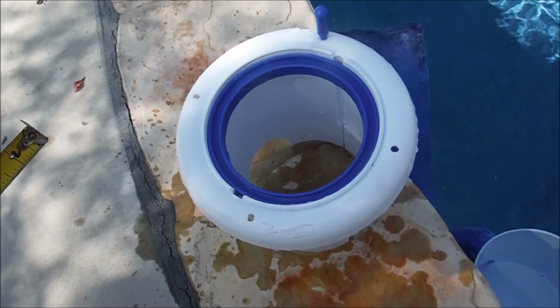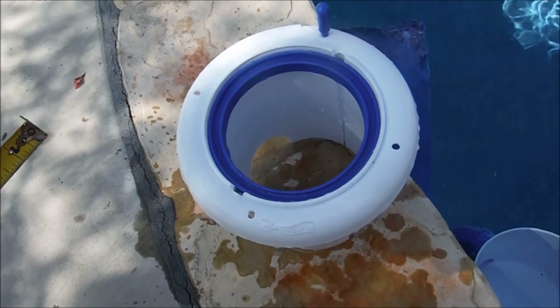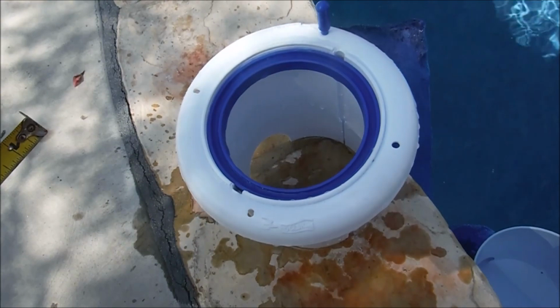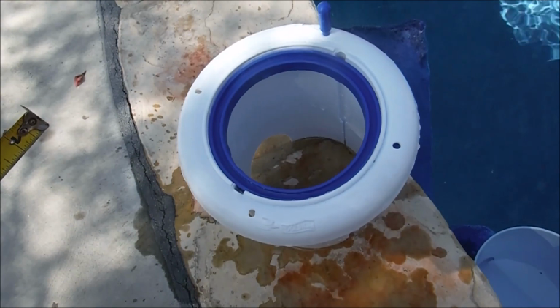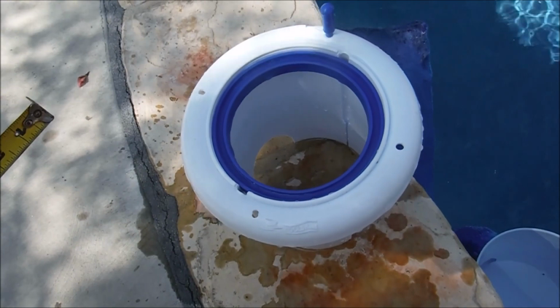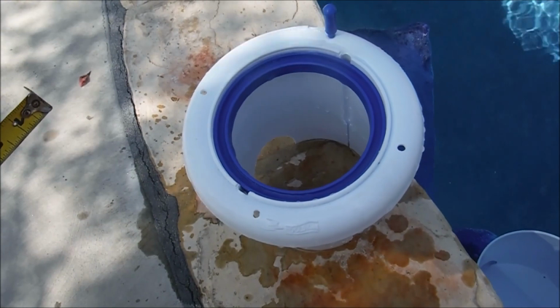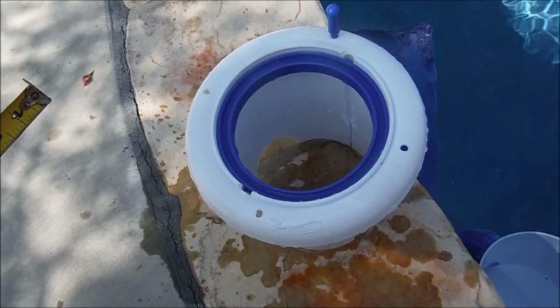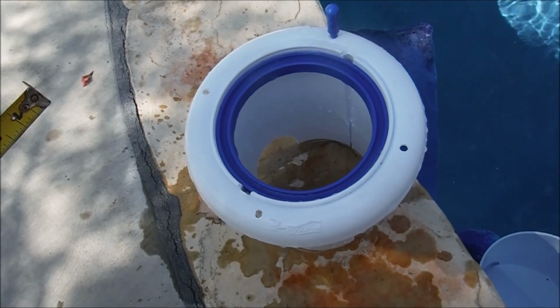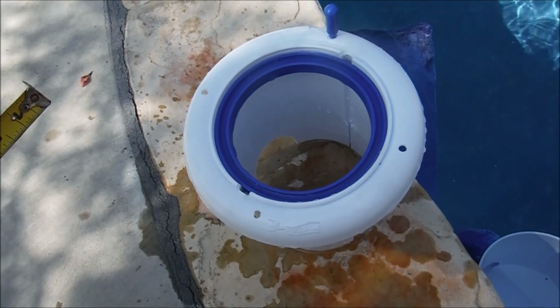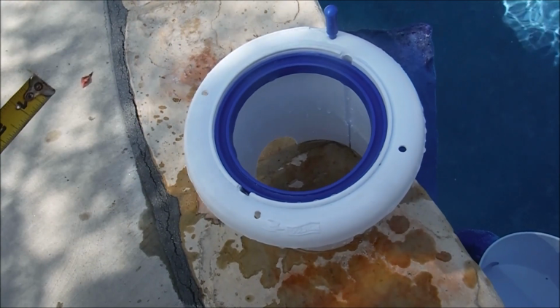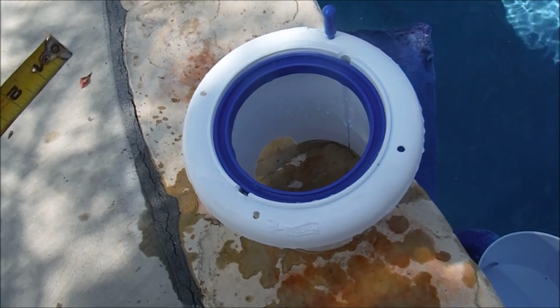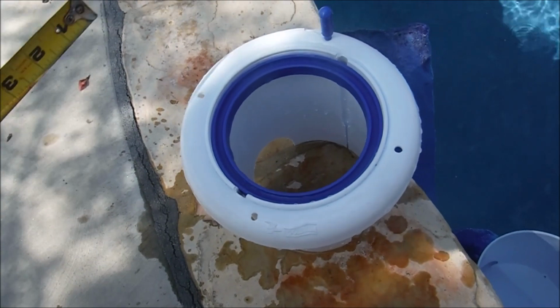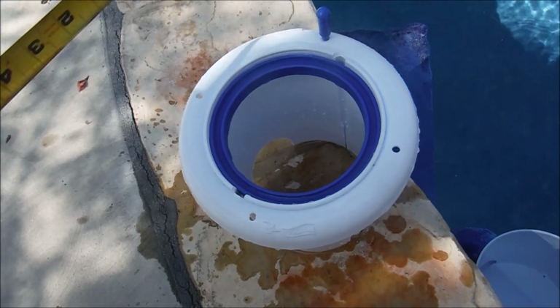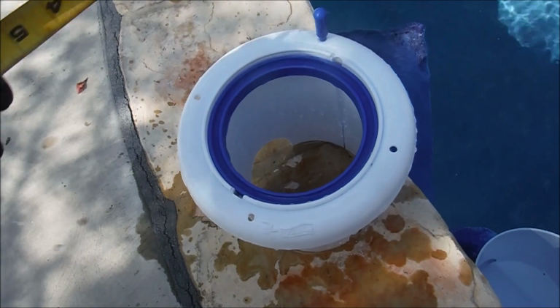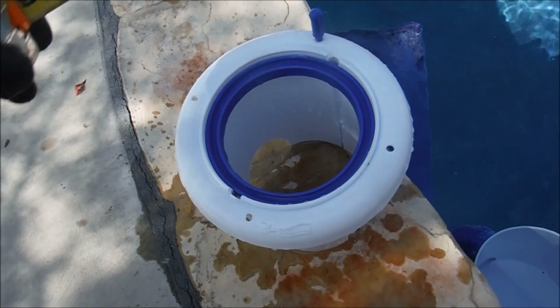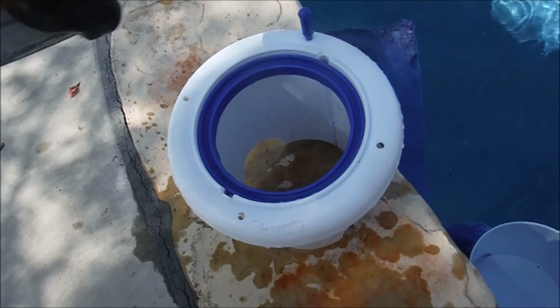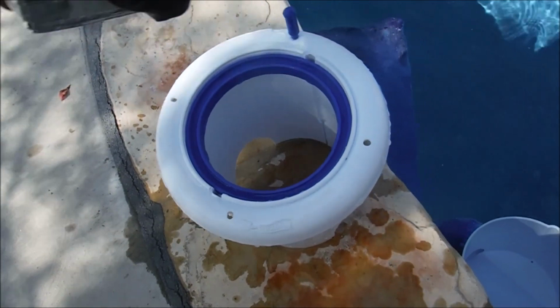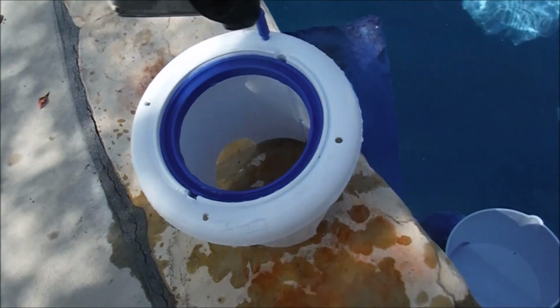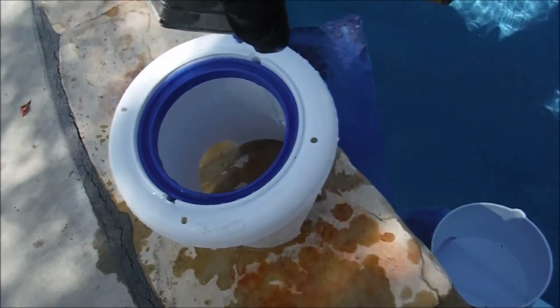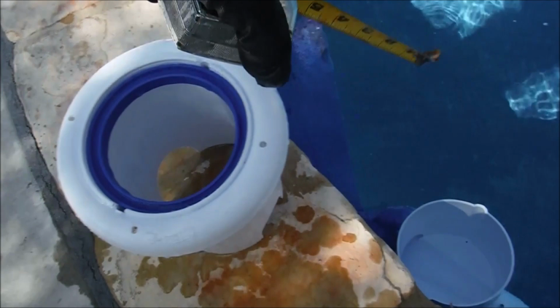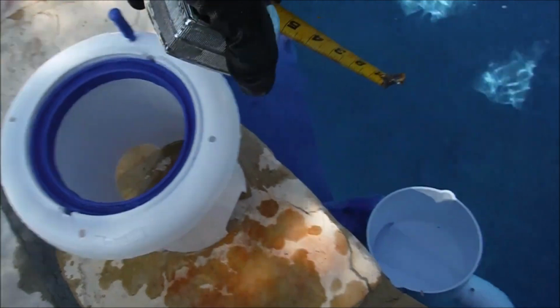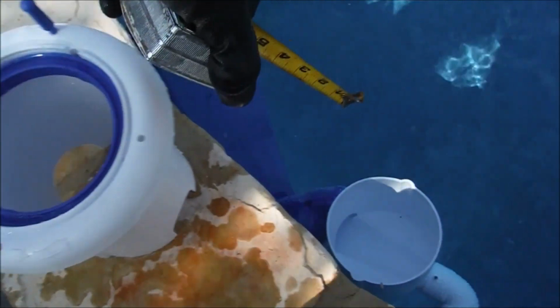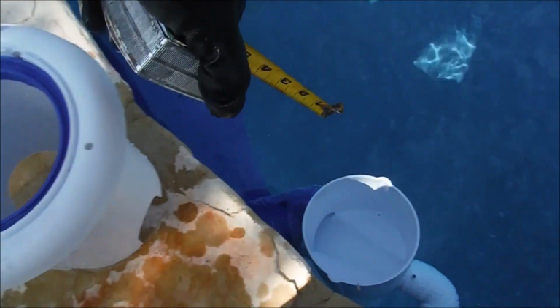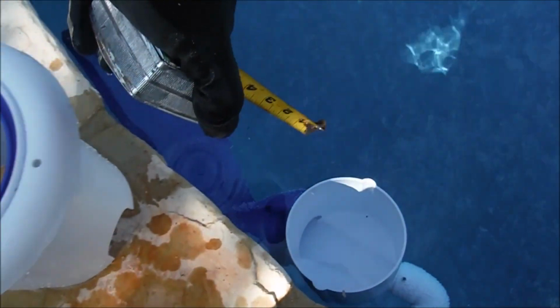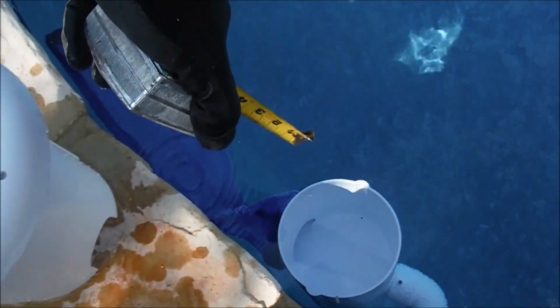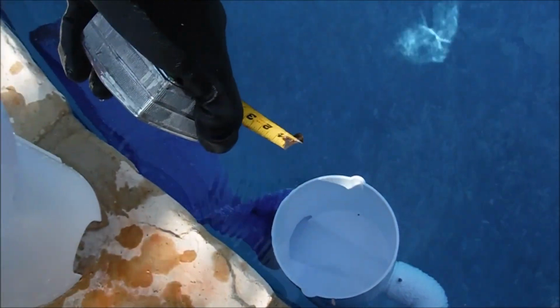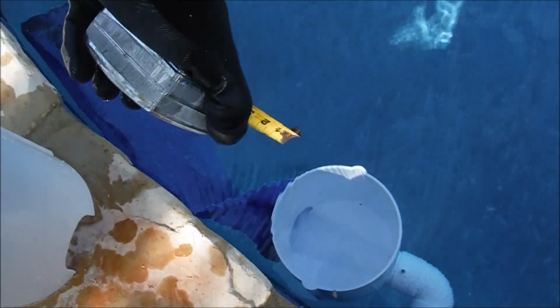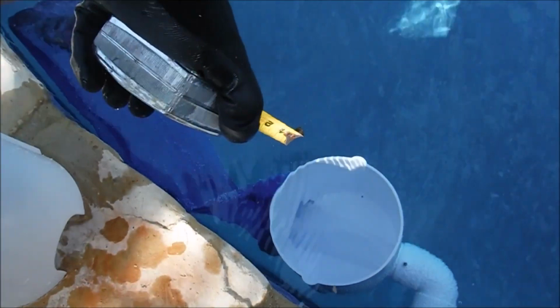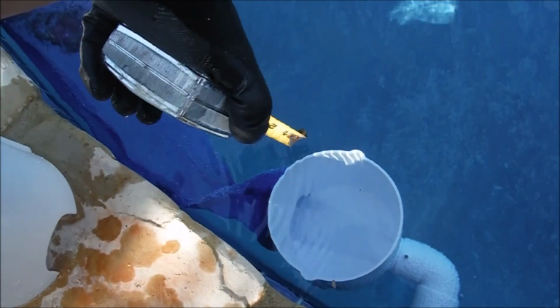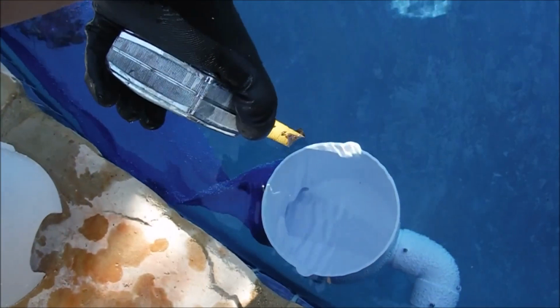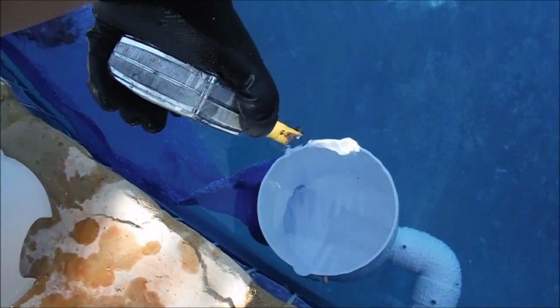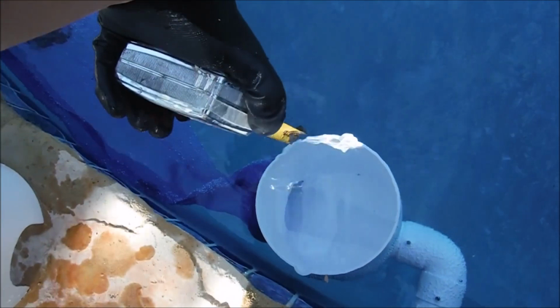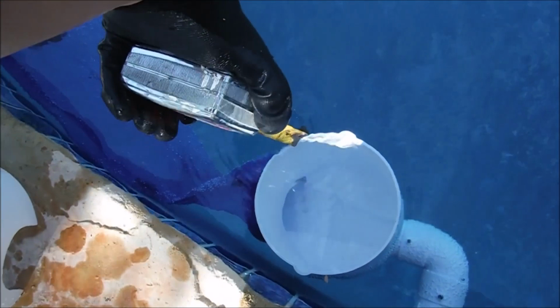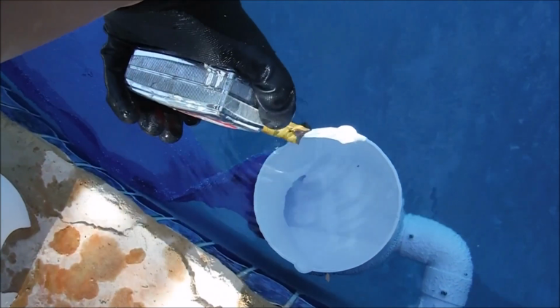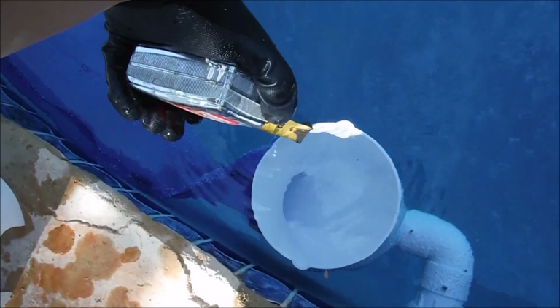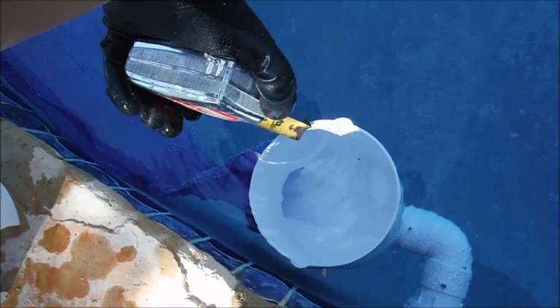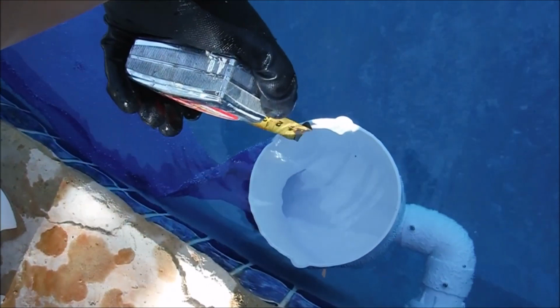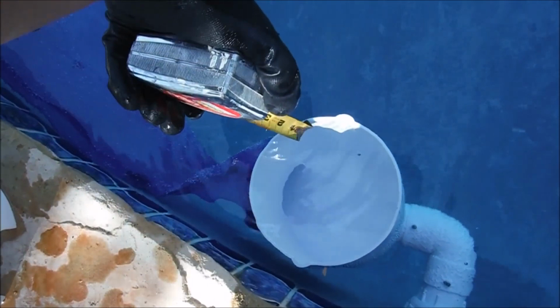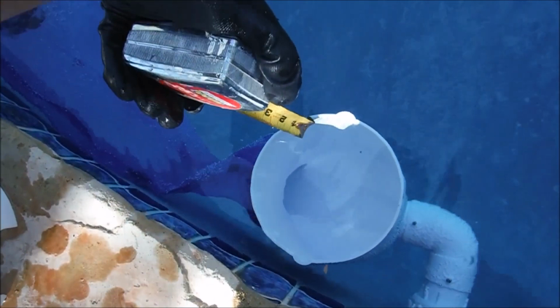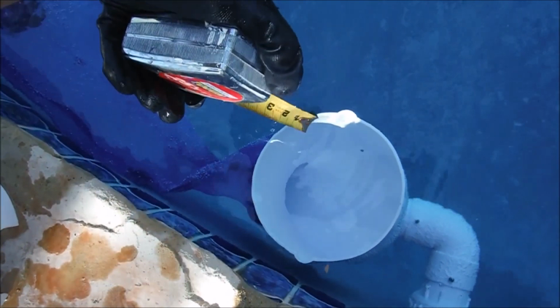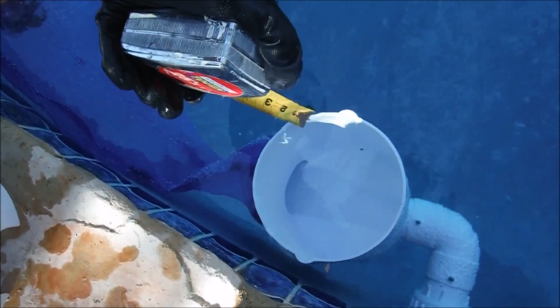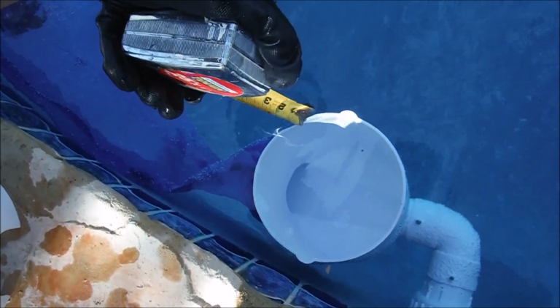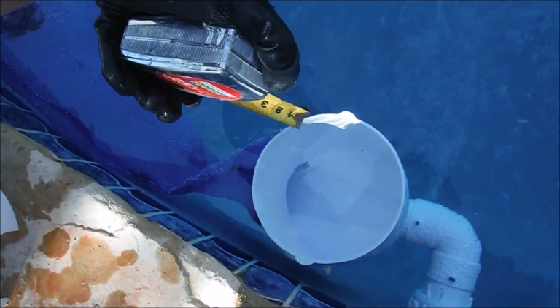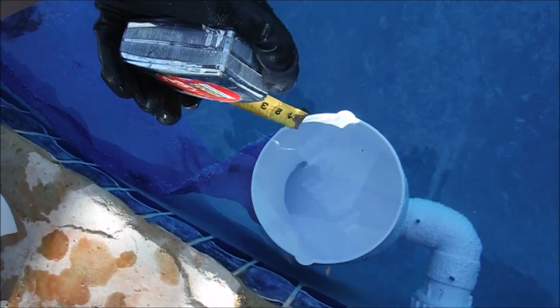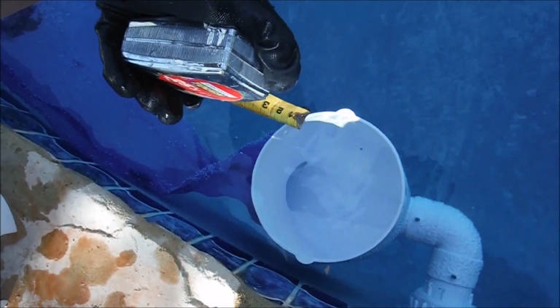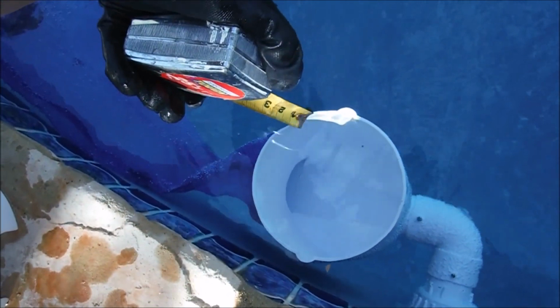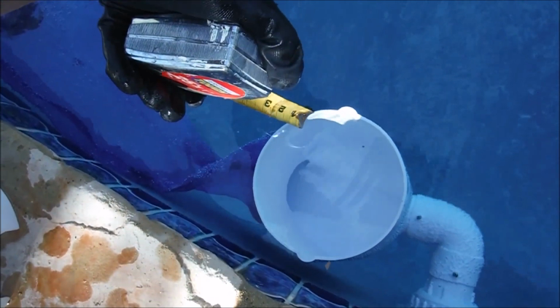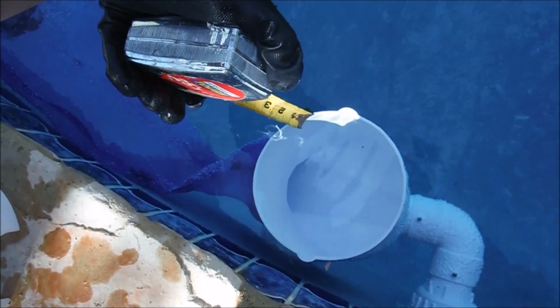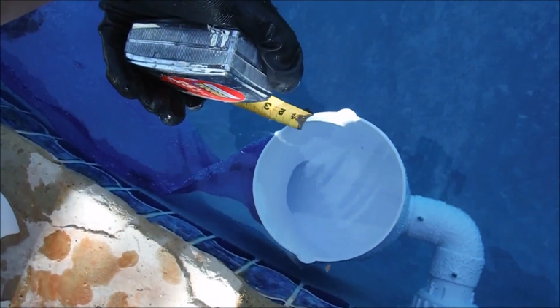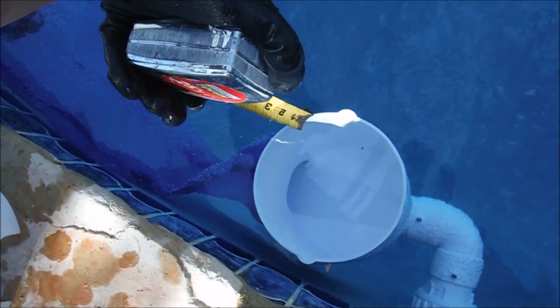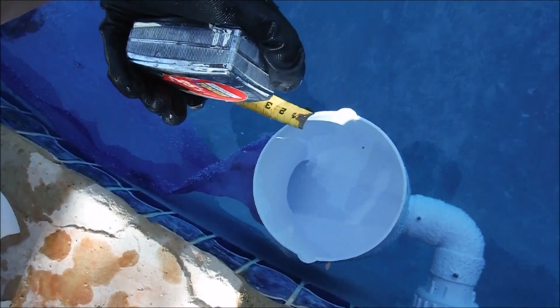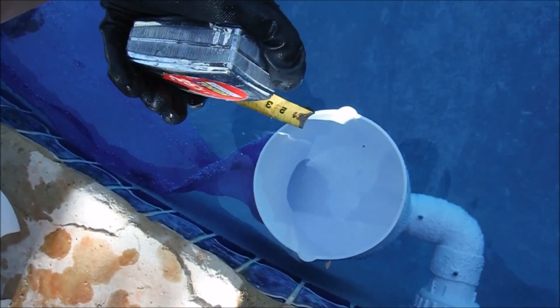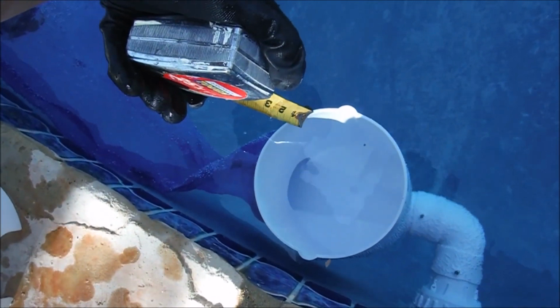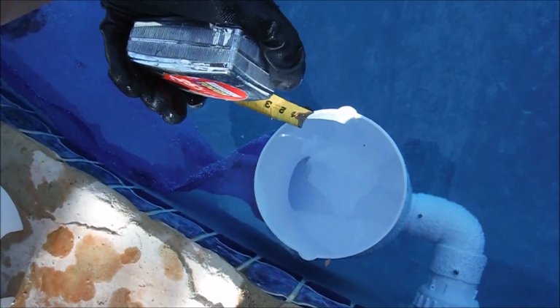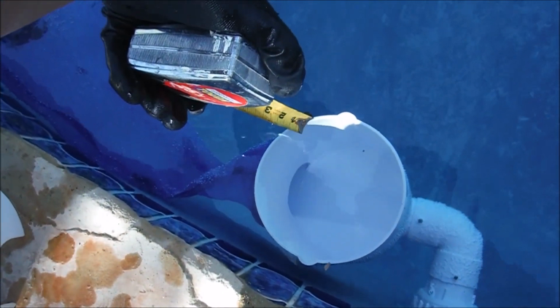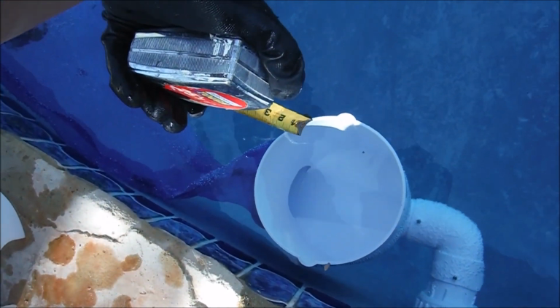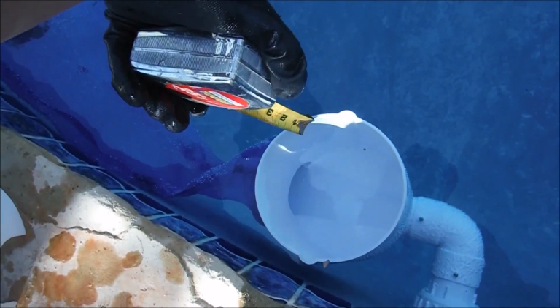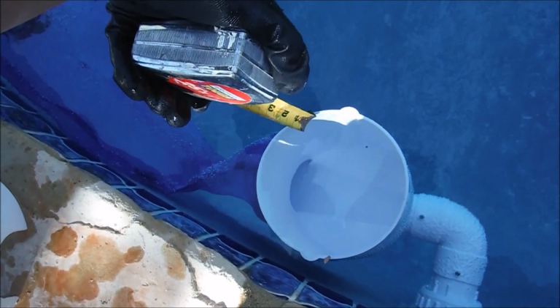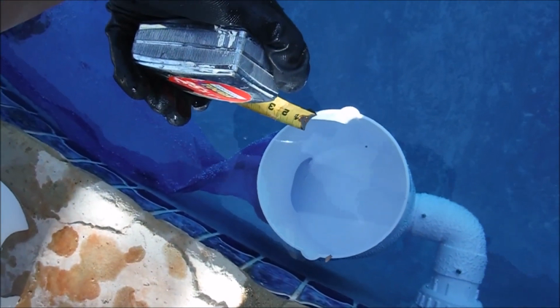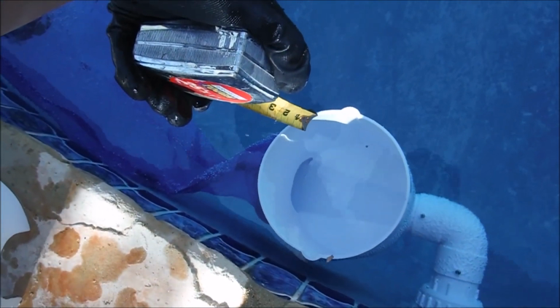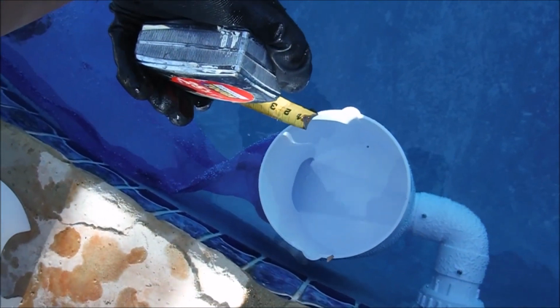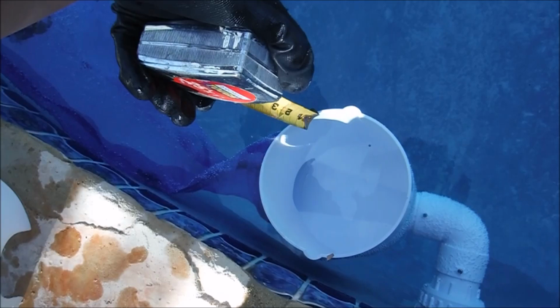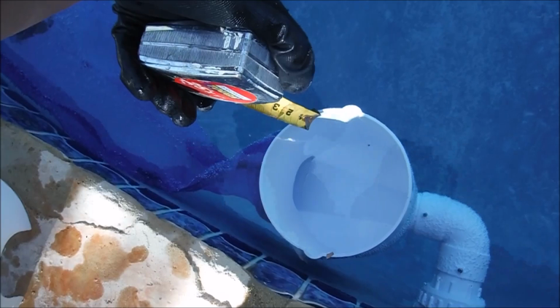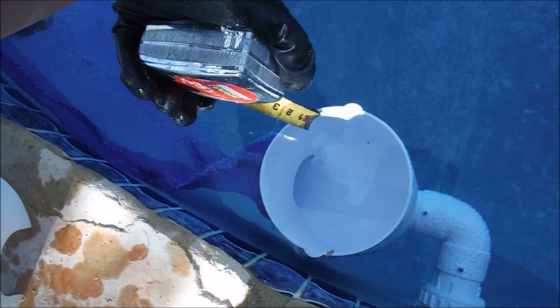With the hat removed, you want to make sure that the pool skim is about two to two and a half inches below the water level — right there is good.